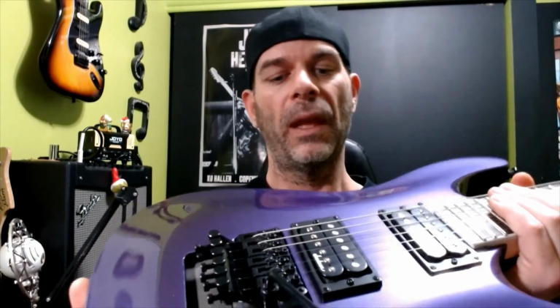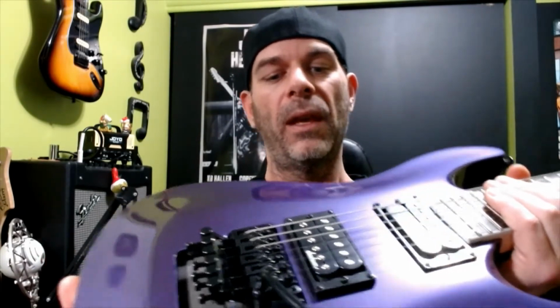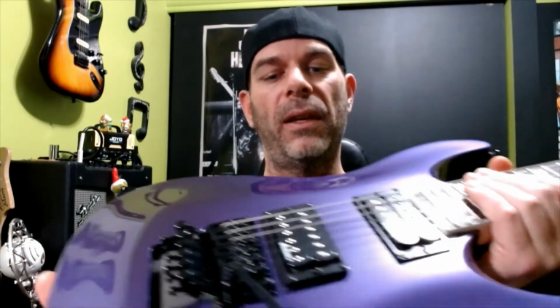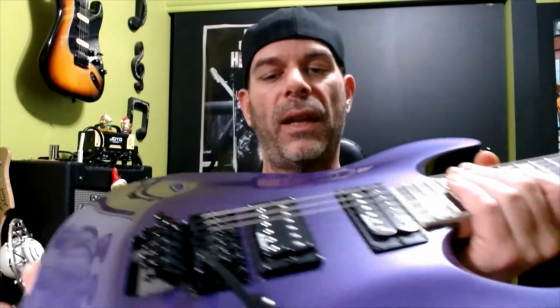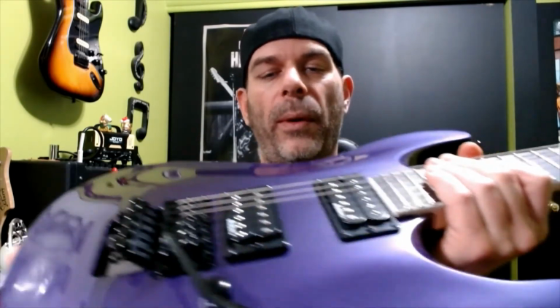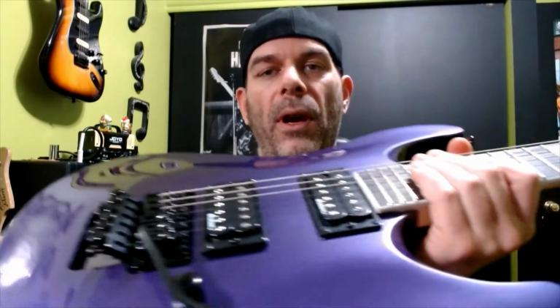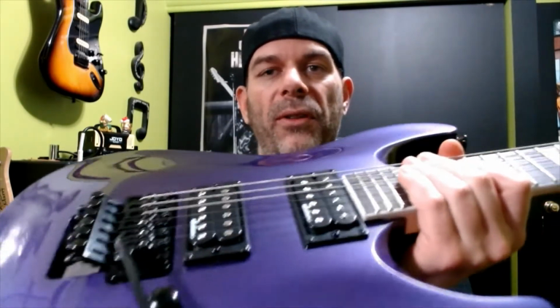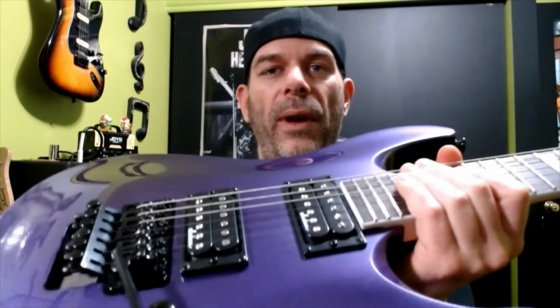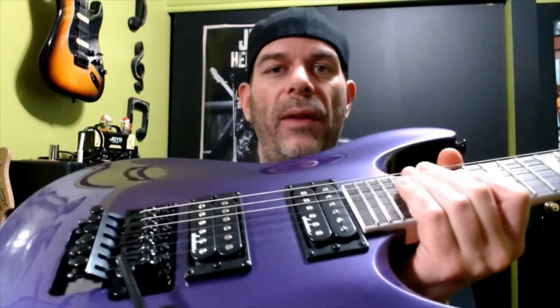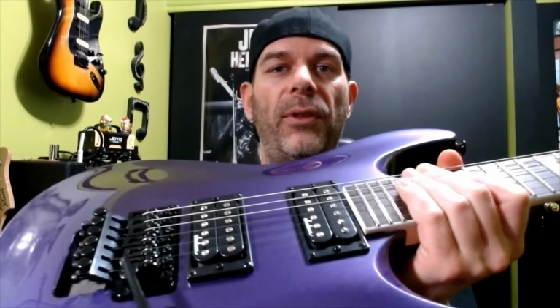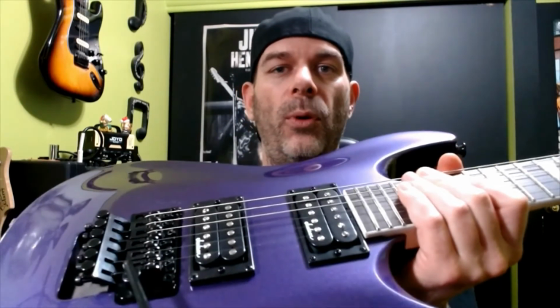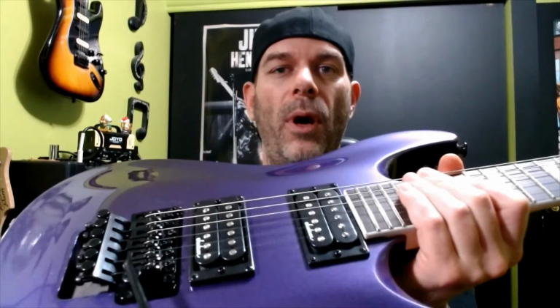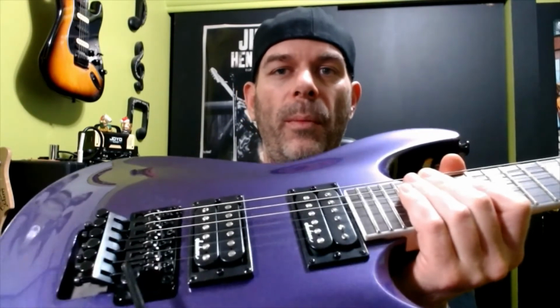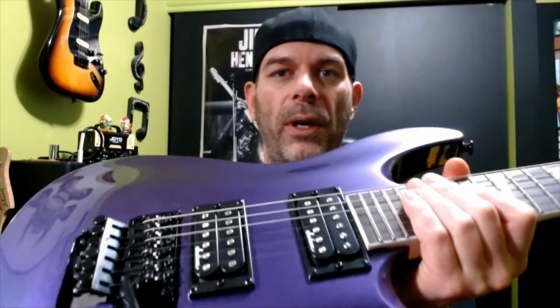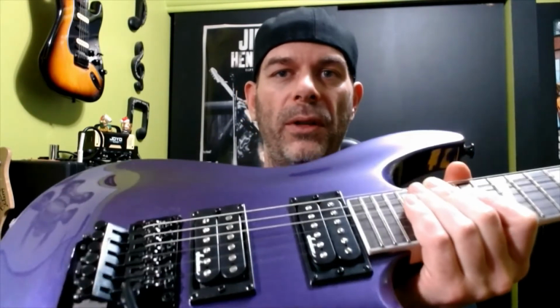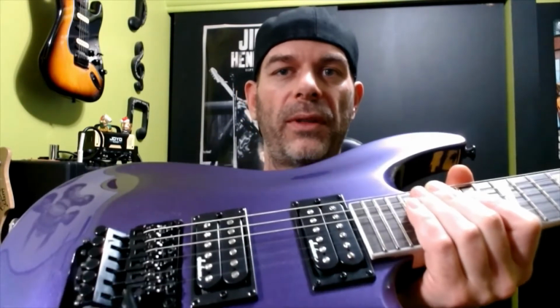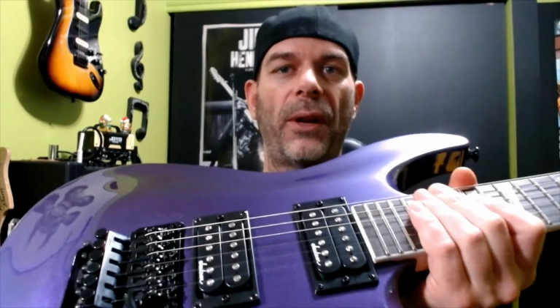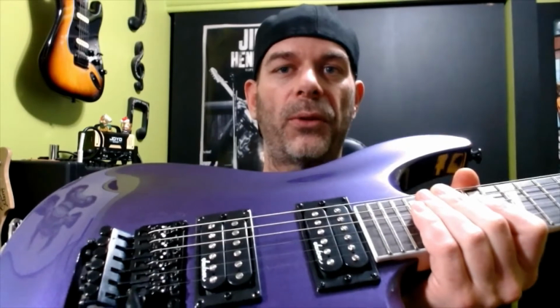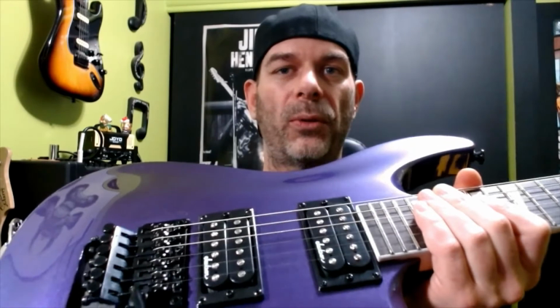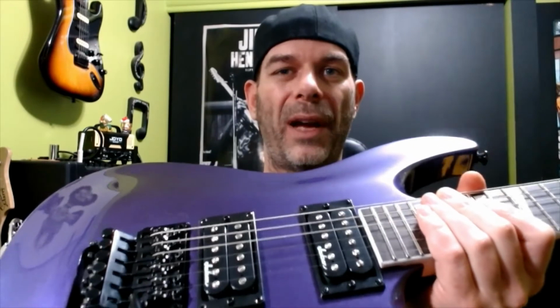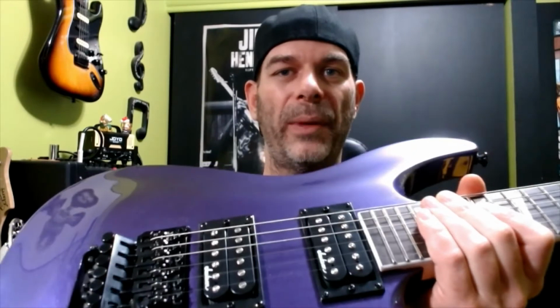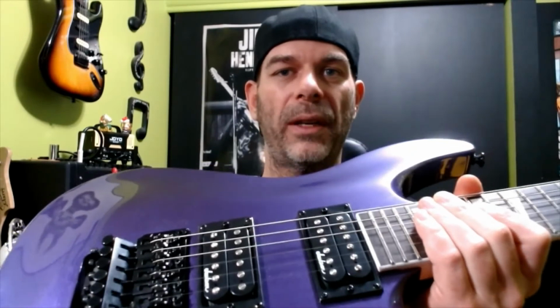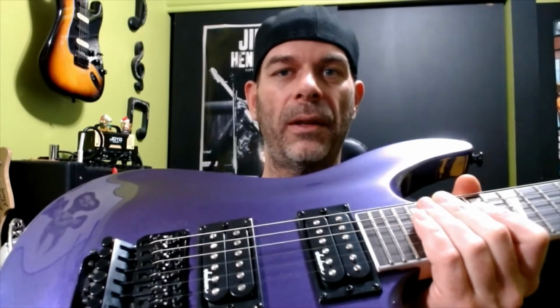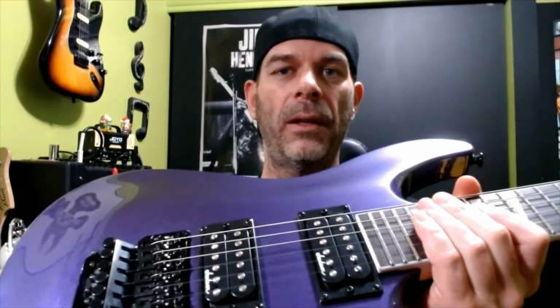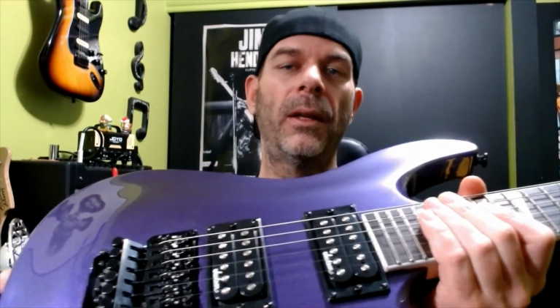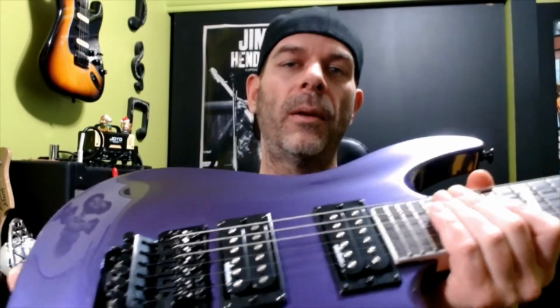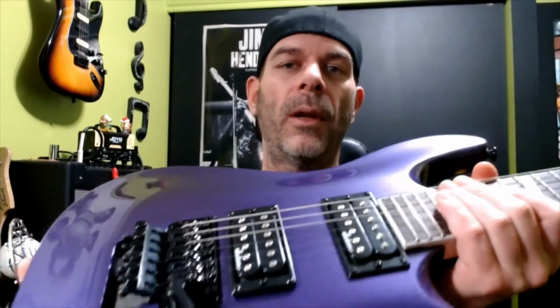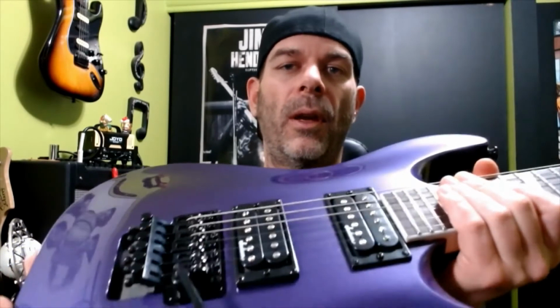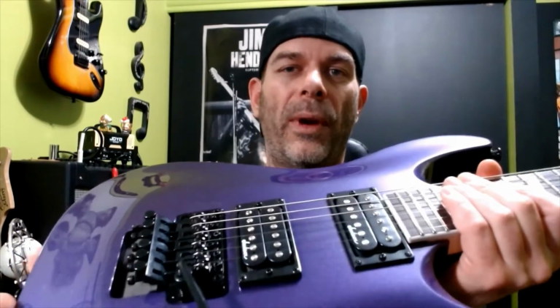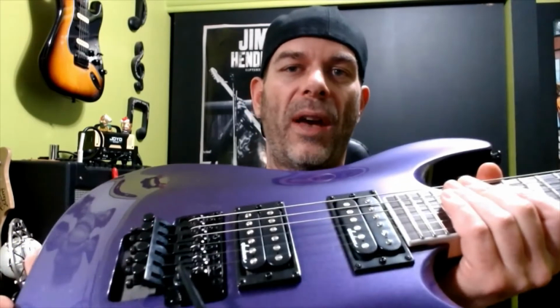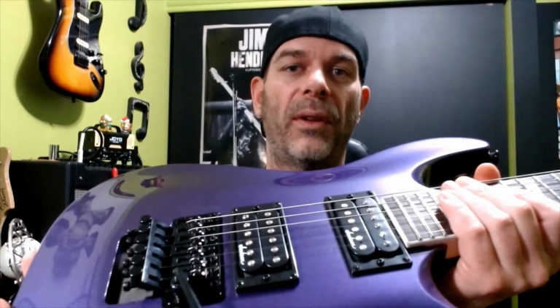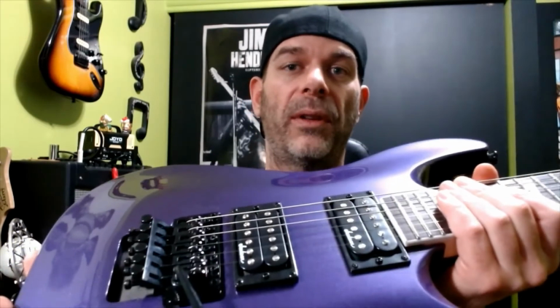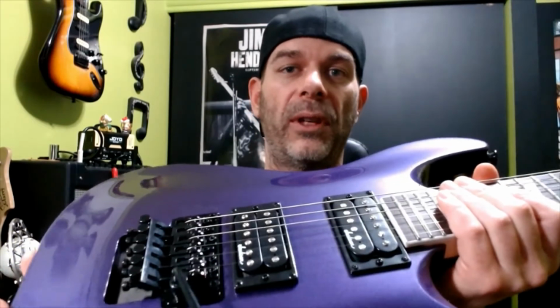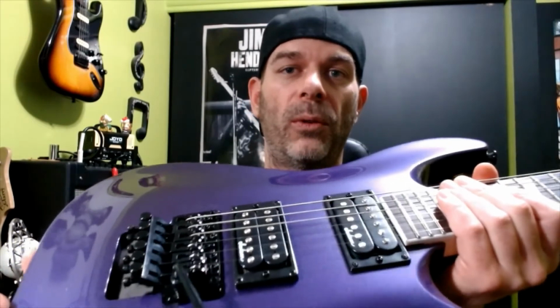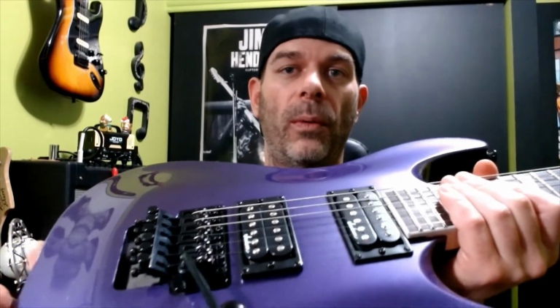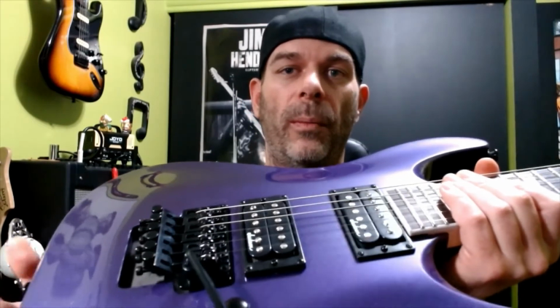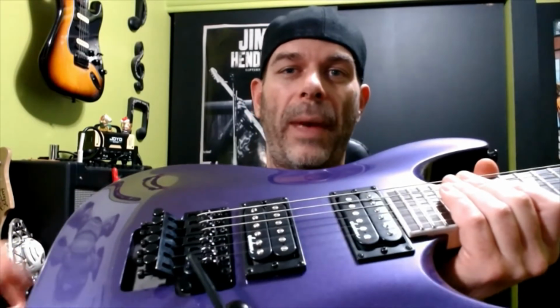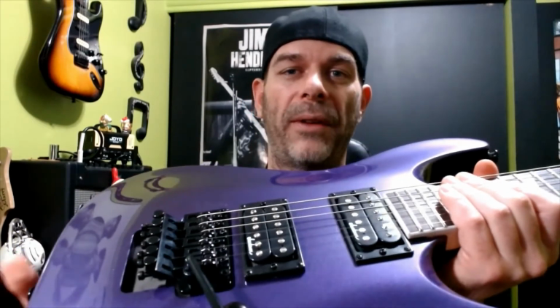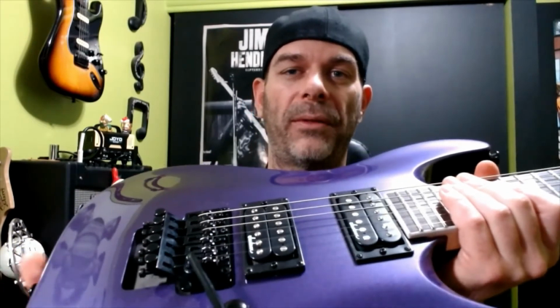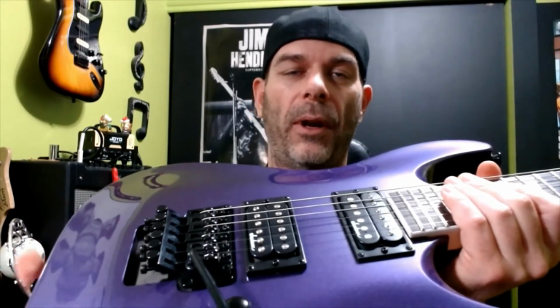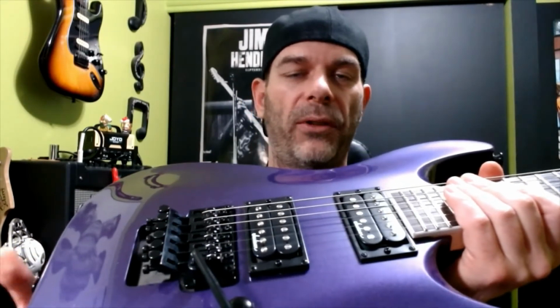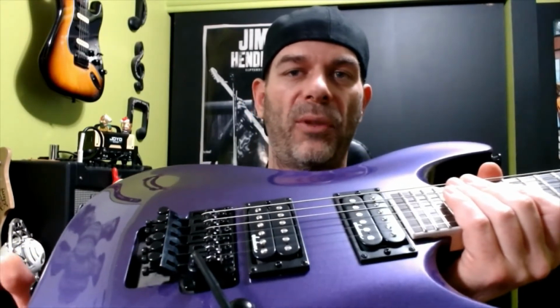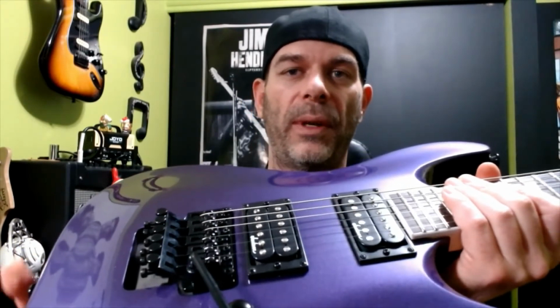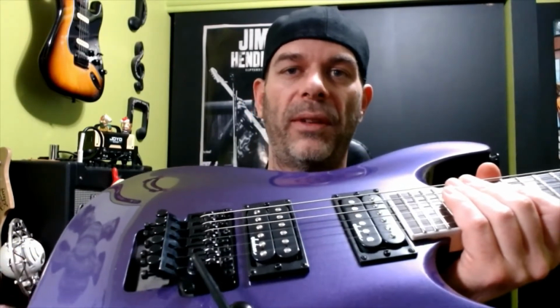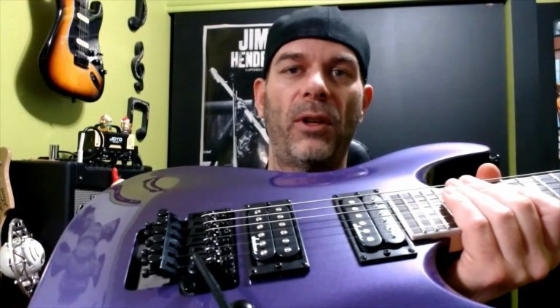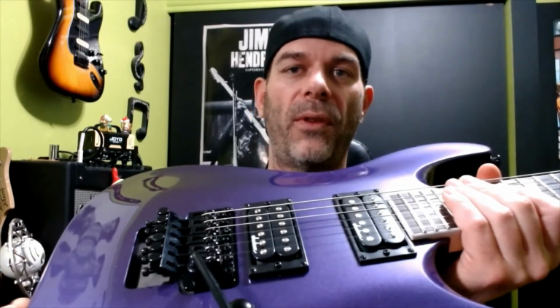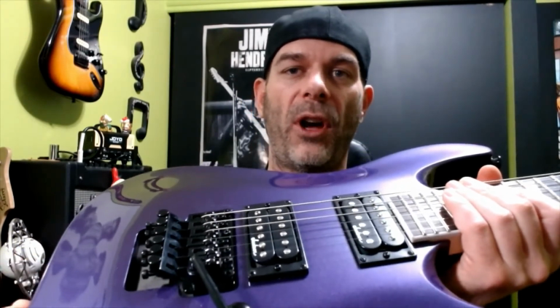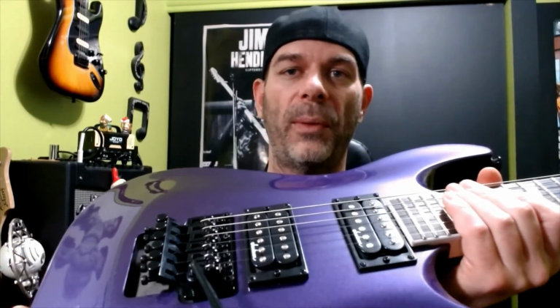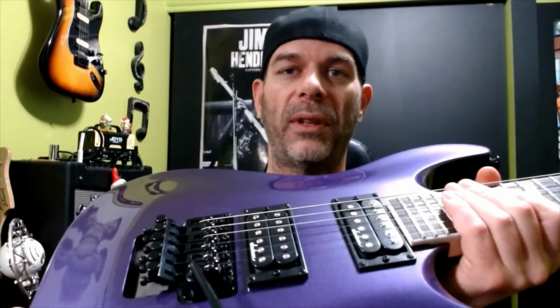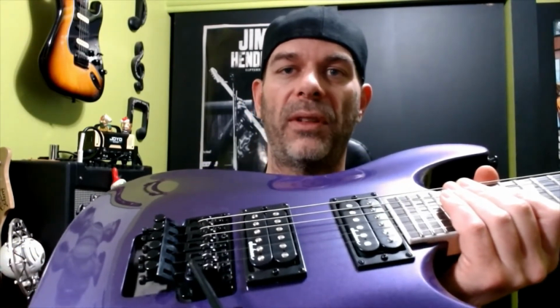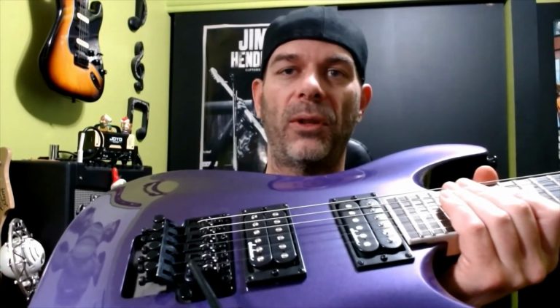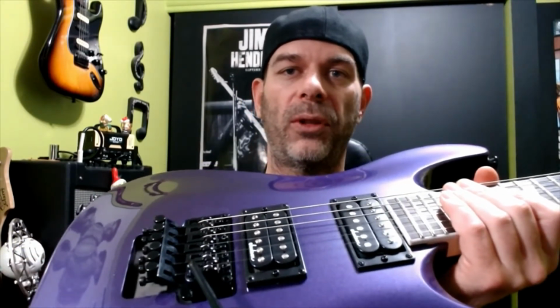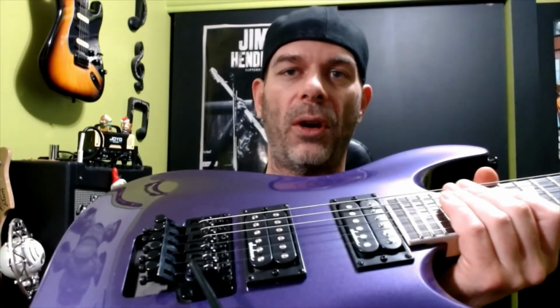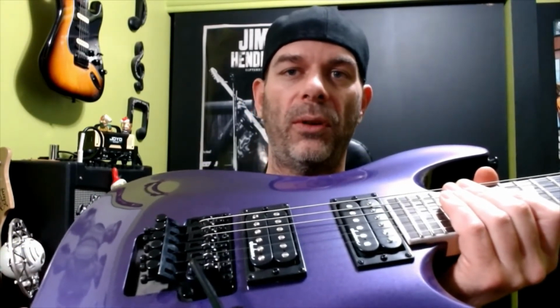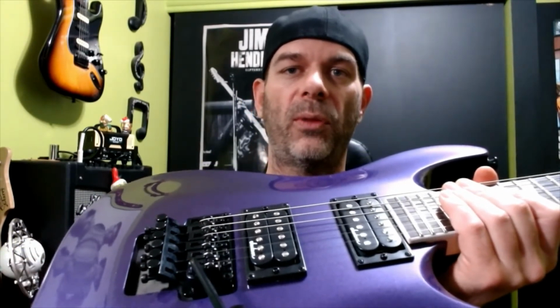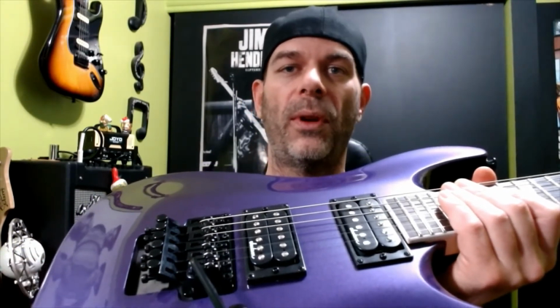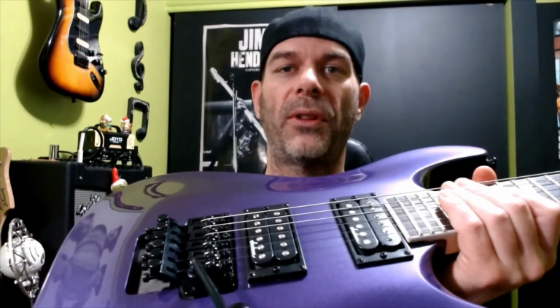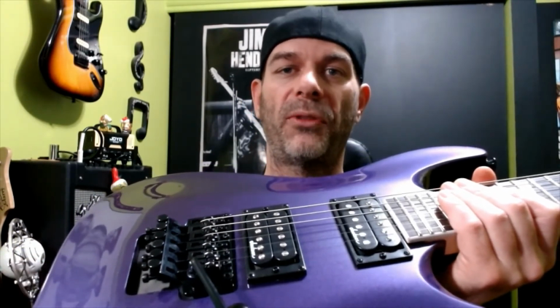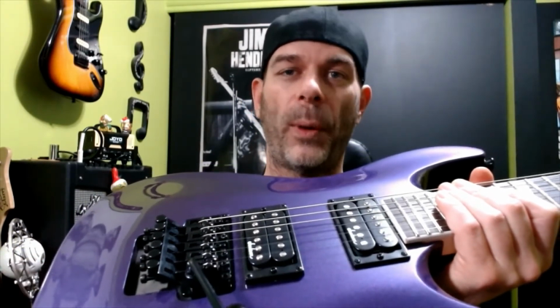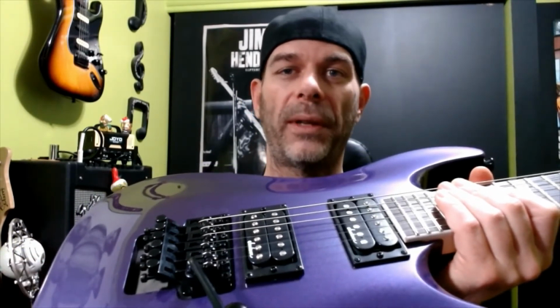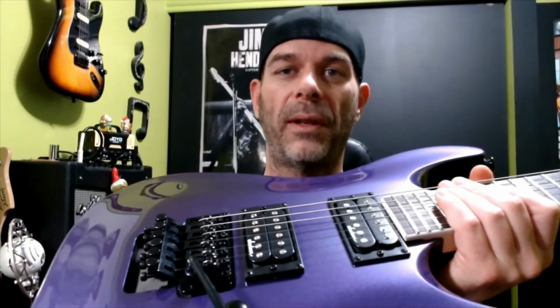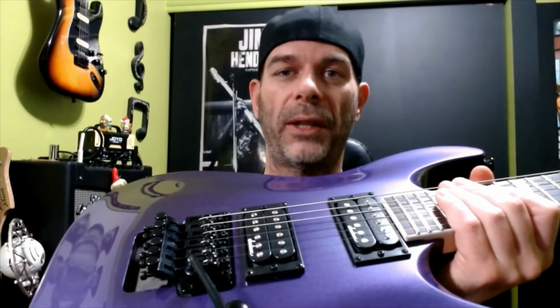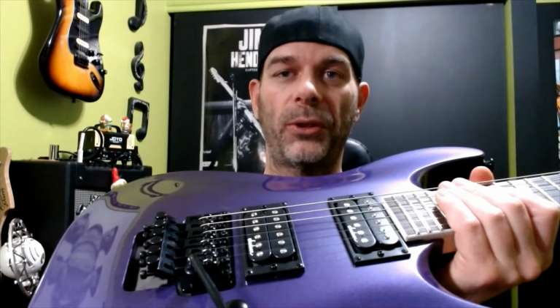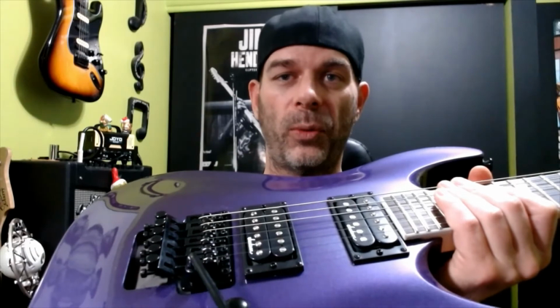We also have two humbuckers — they're ceramic. We have a single volume and a single tone, as well as a three-way selector switch.